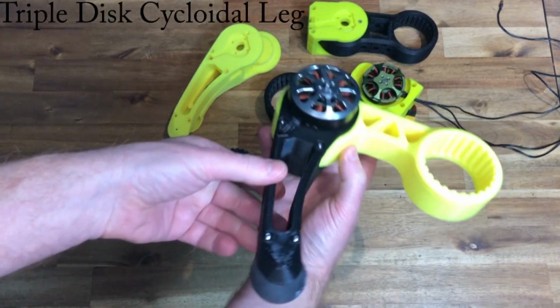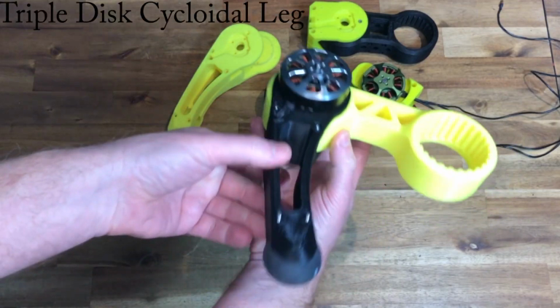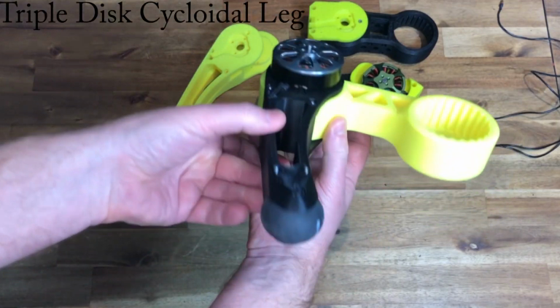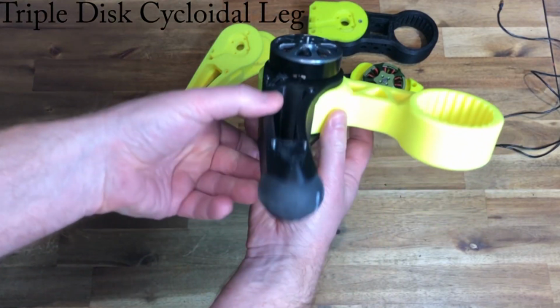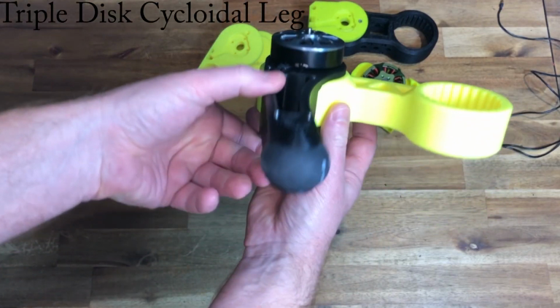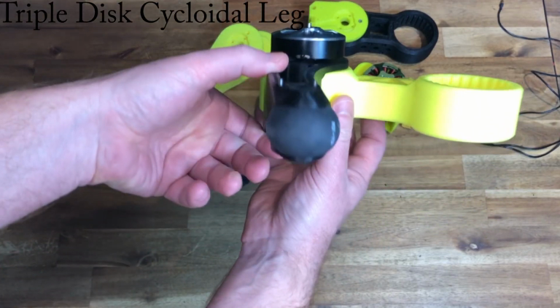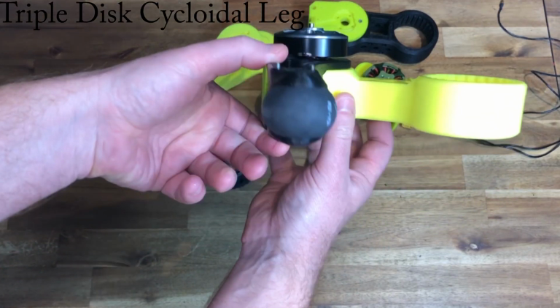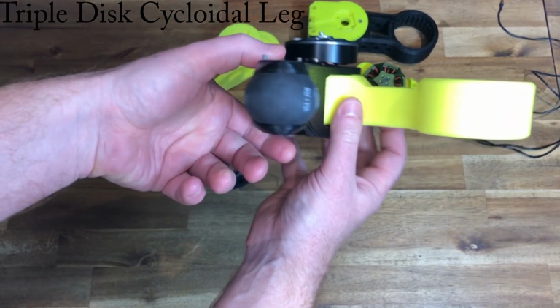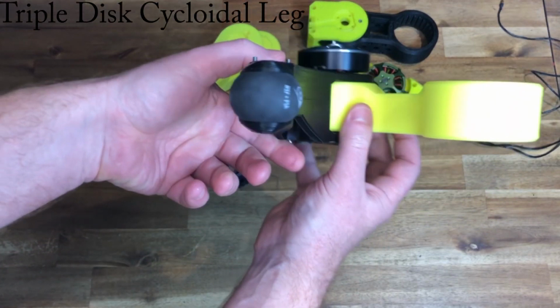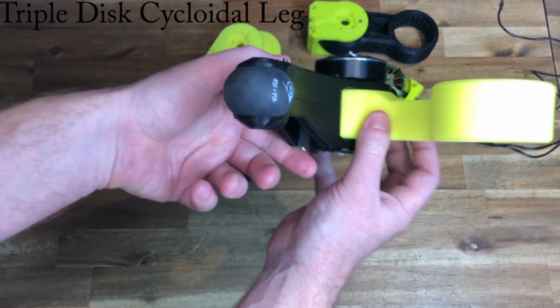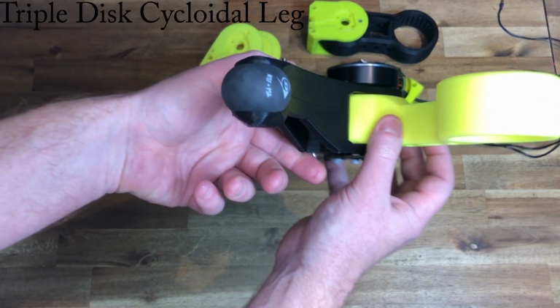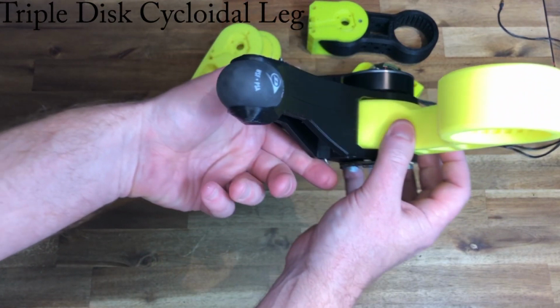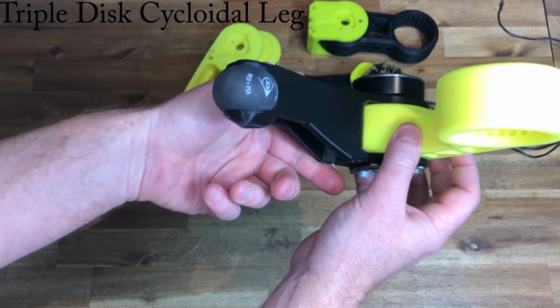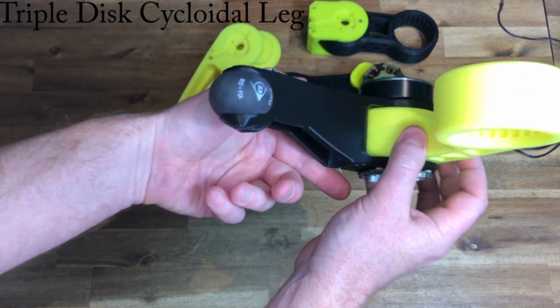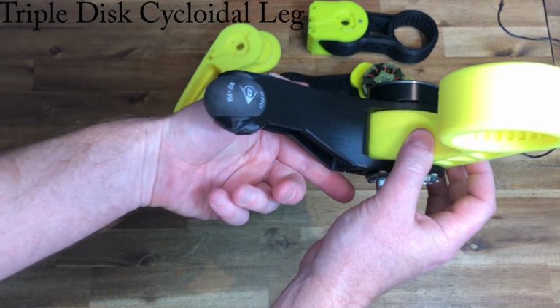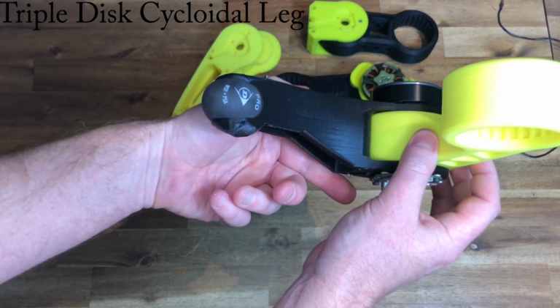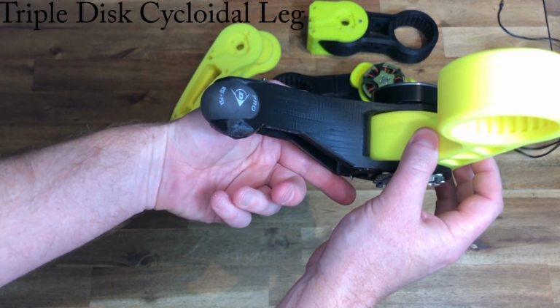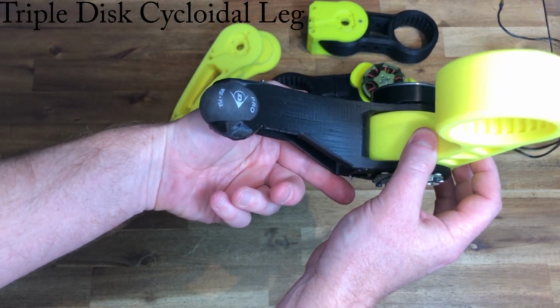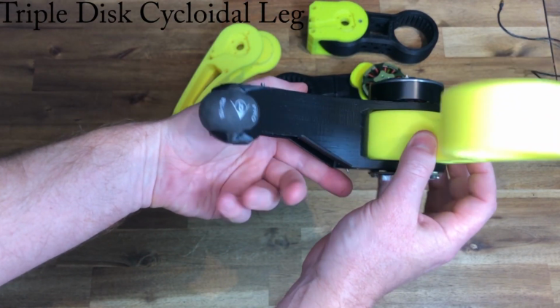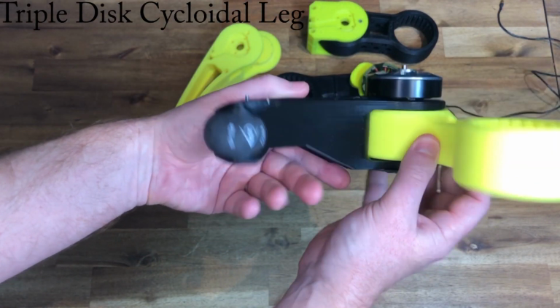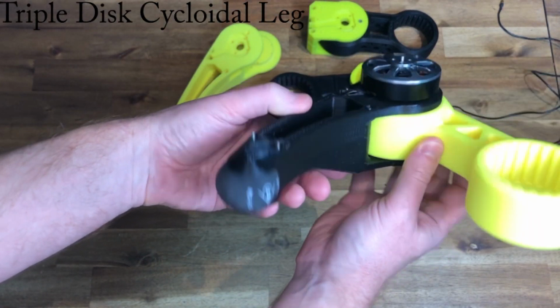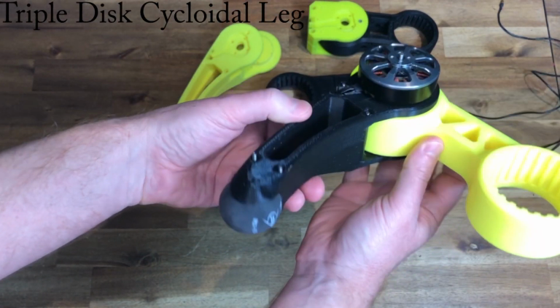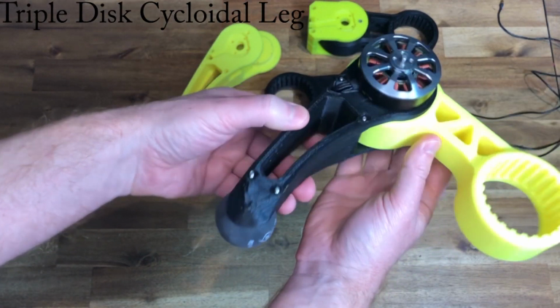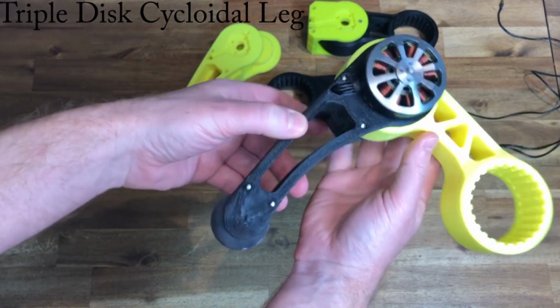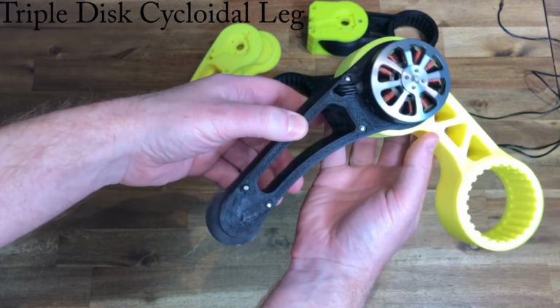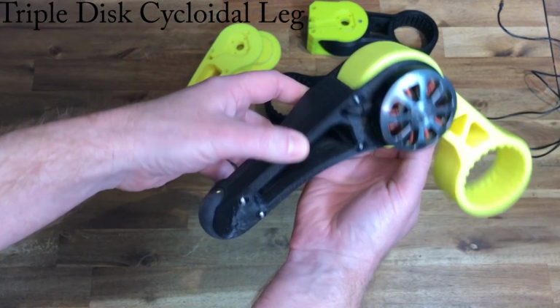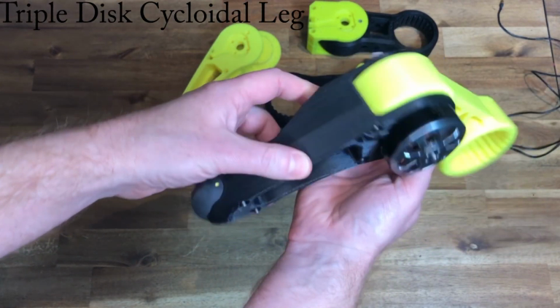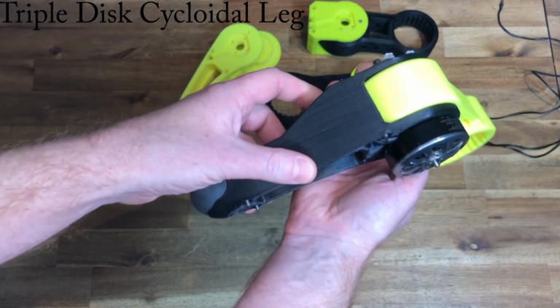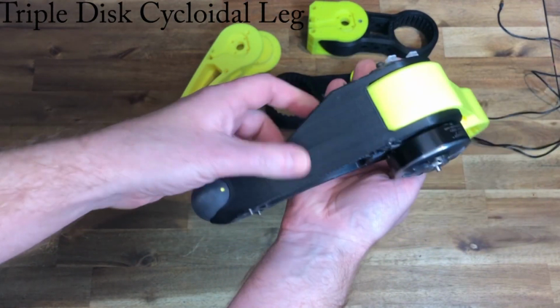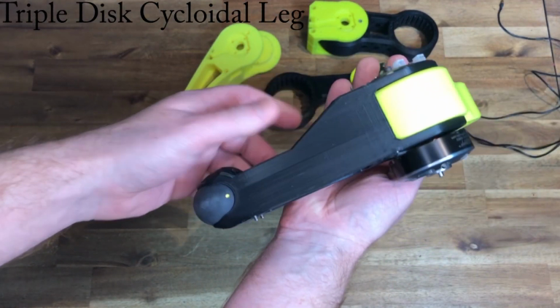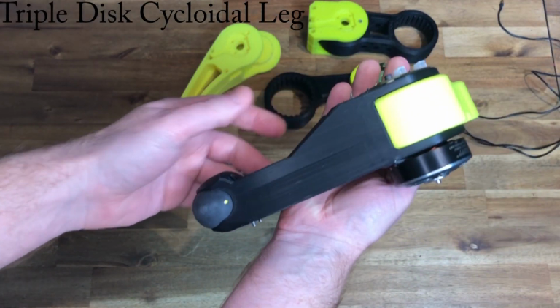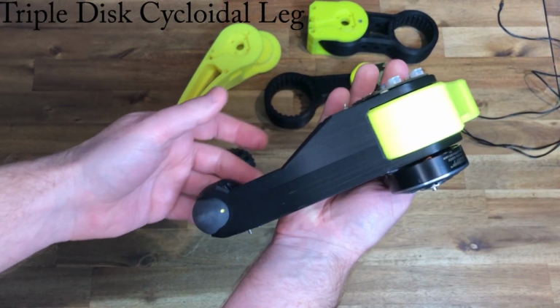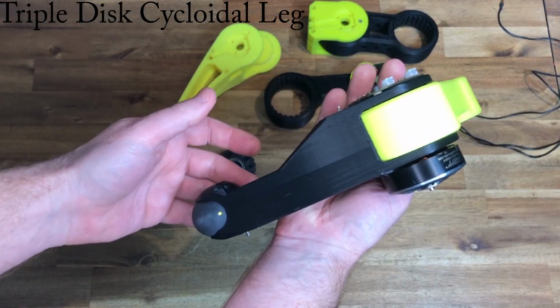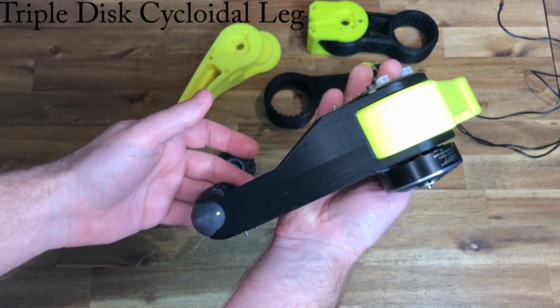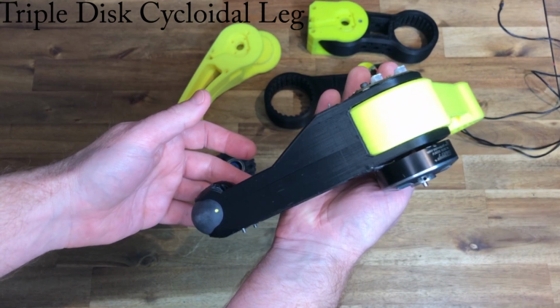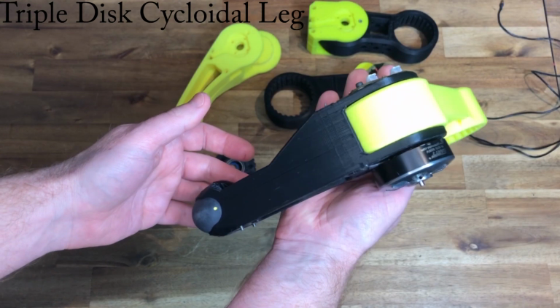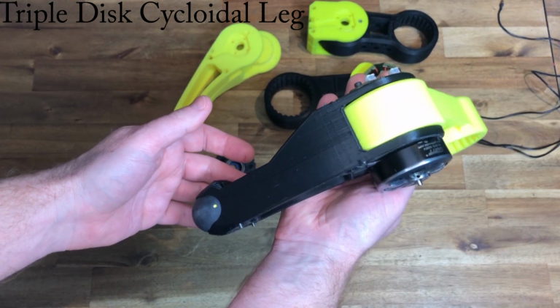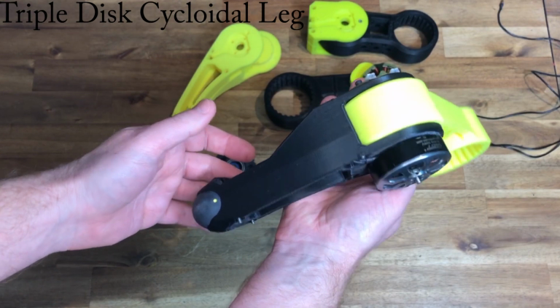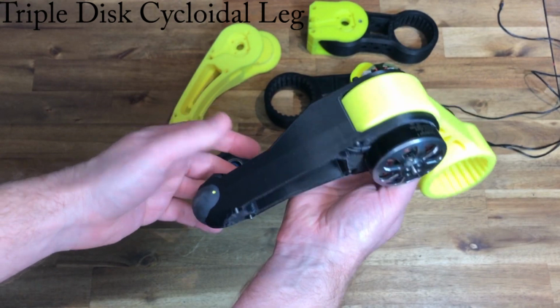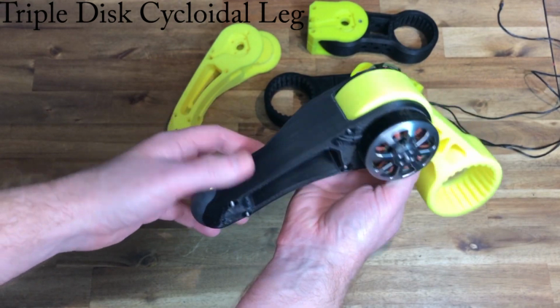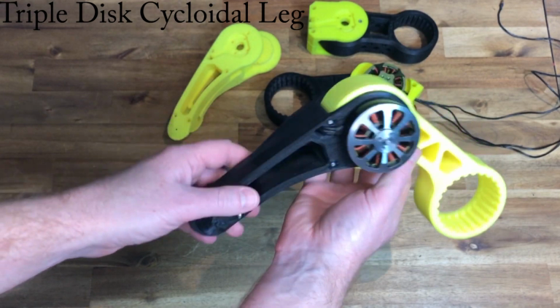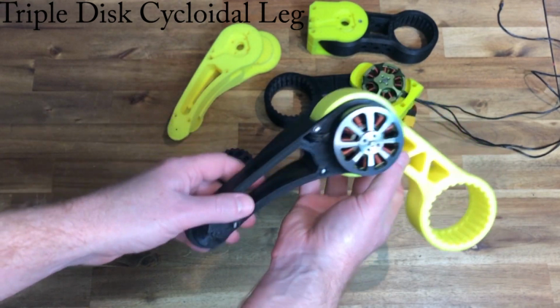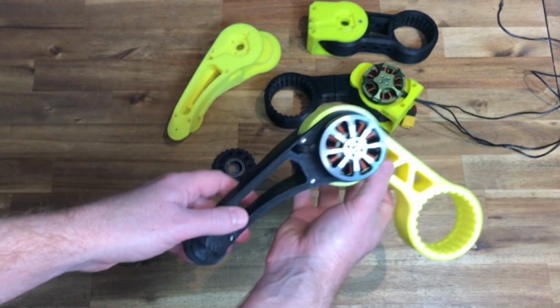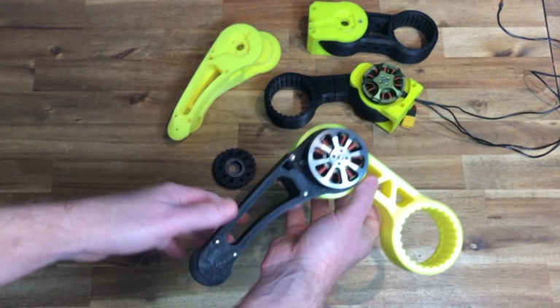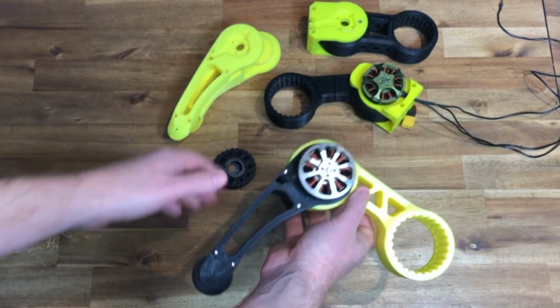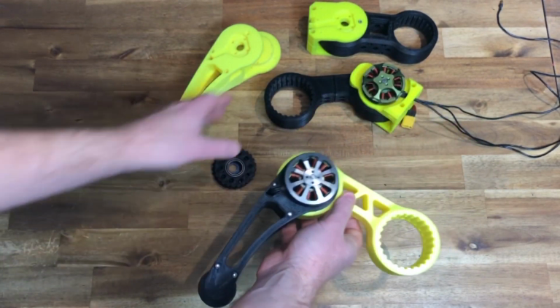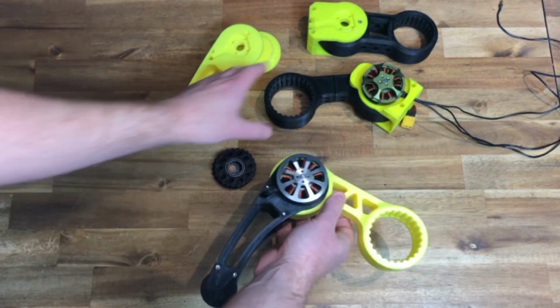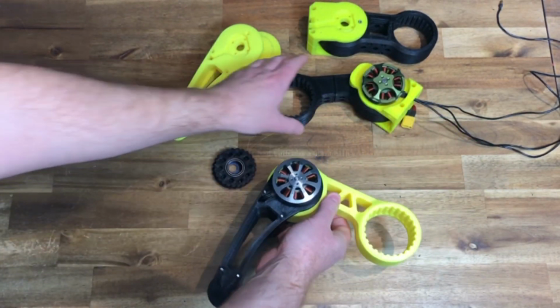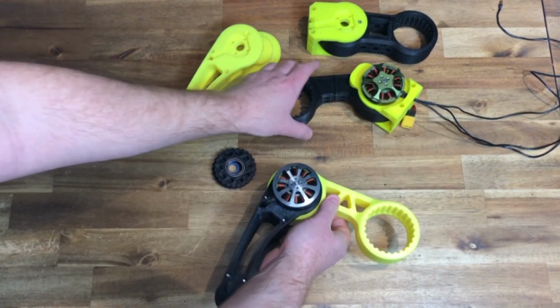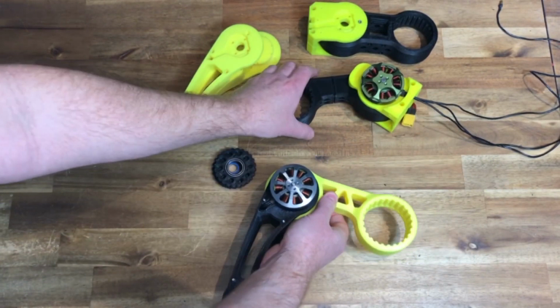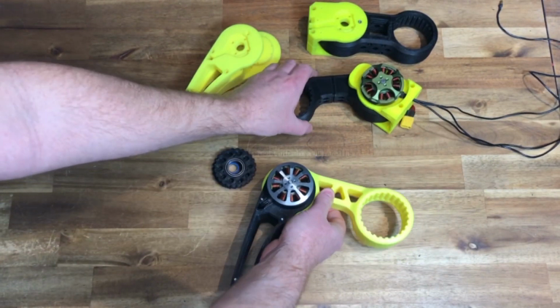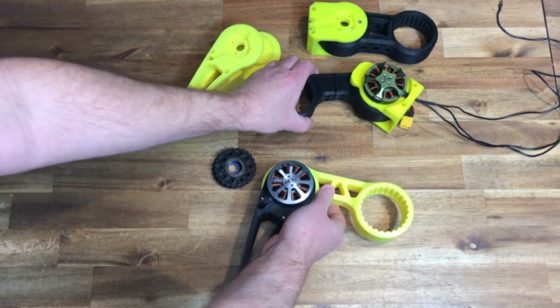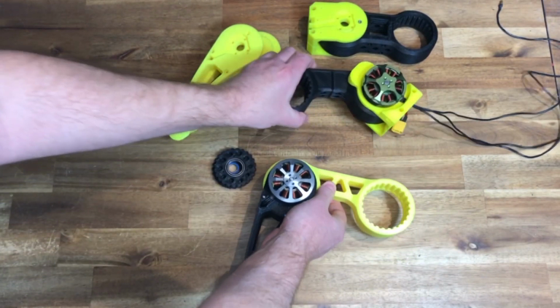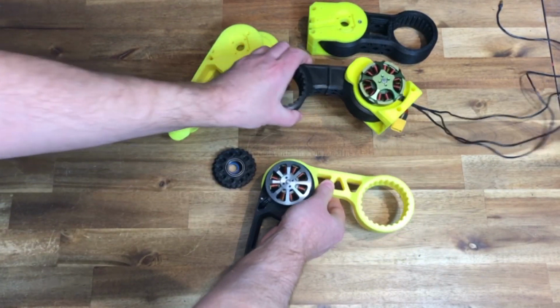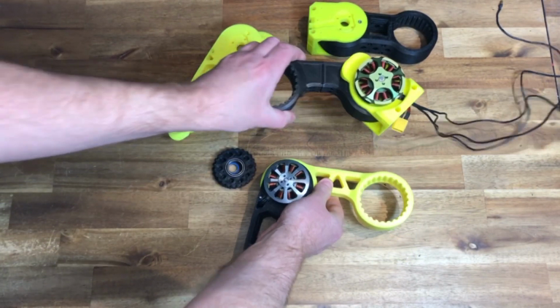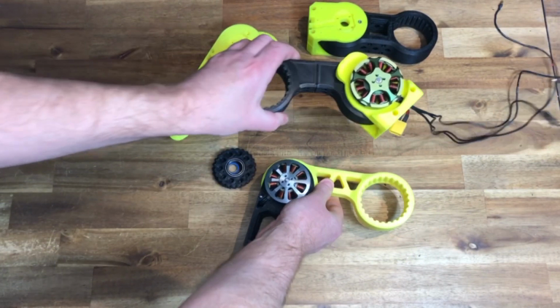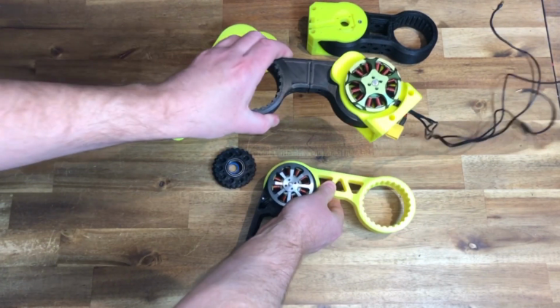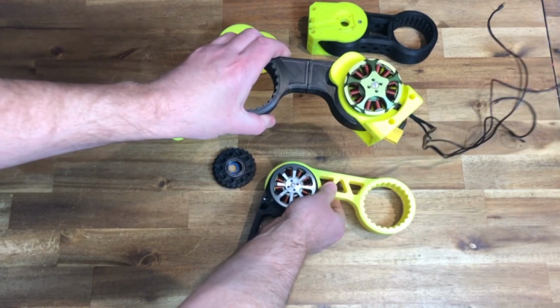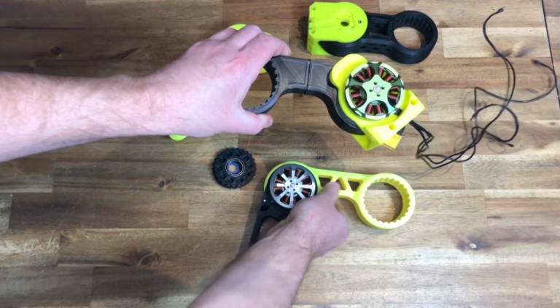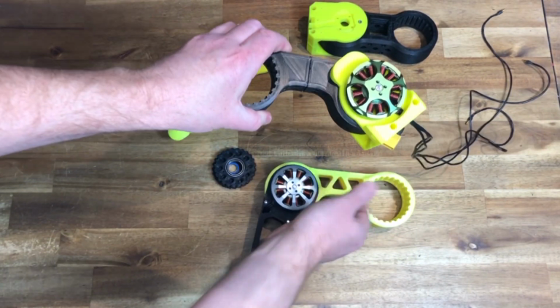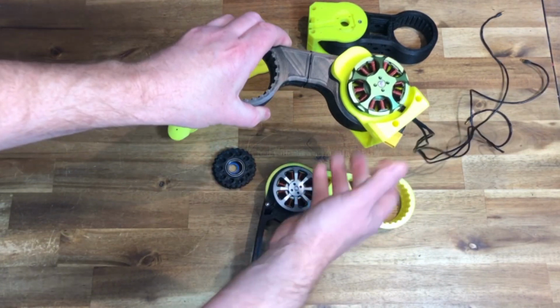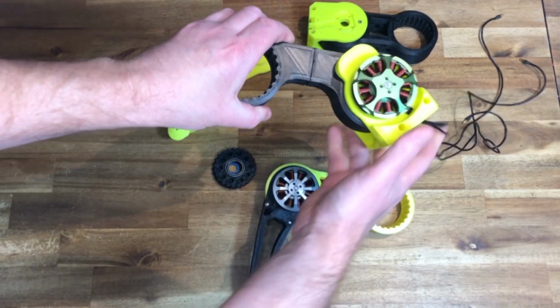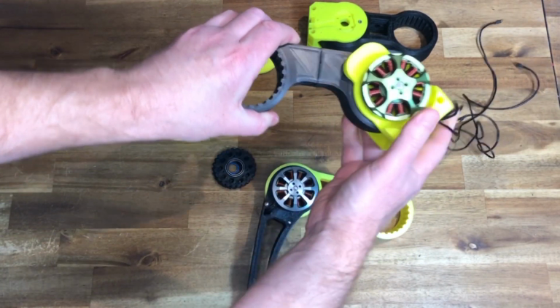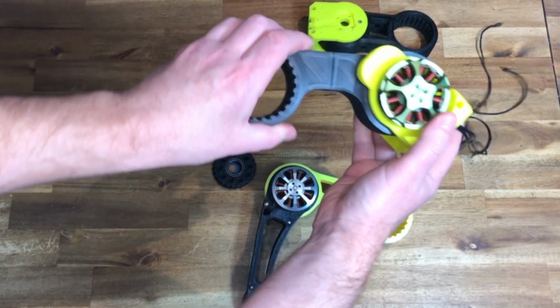This is the latest prototype of the brushless cycloidal quad. I'm trying to reduce the weight and complexity of the legs.